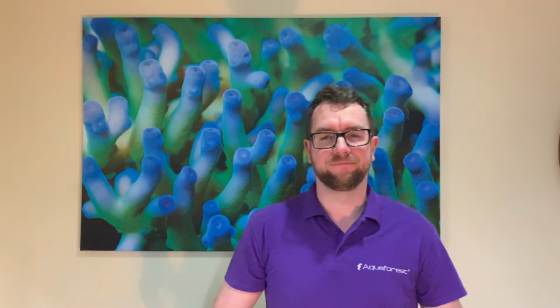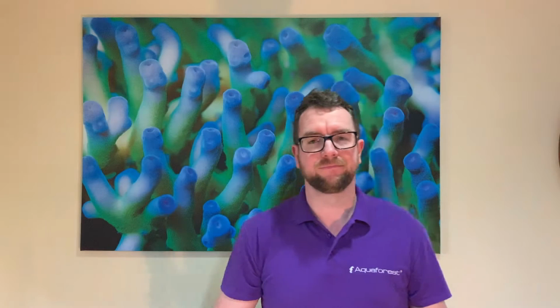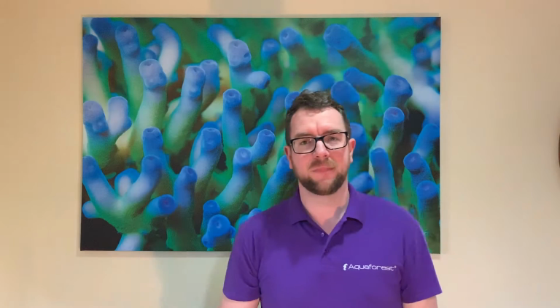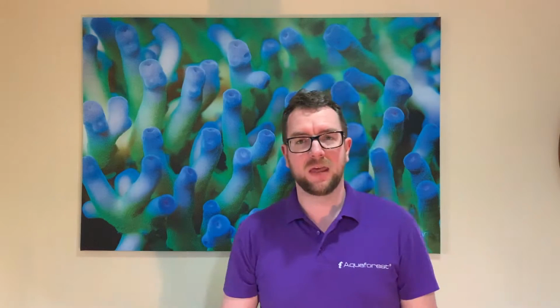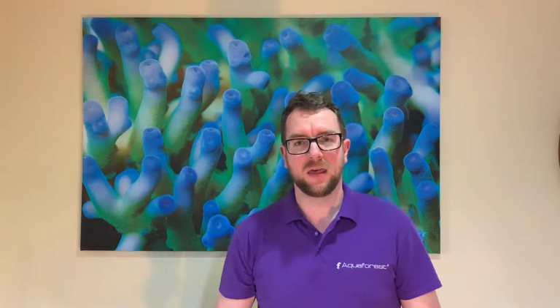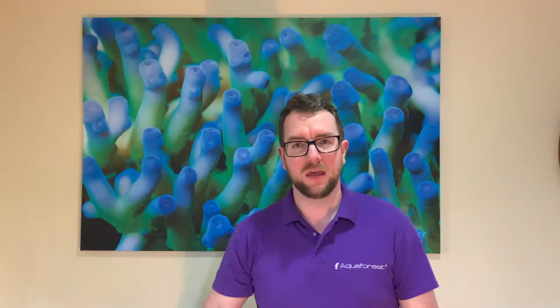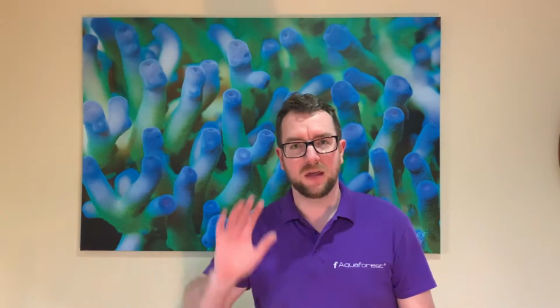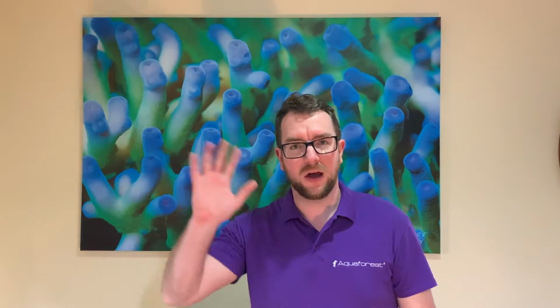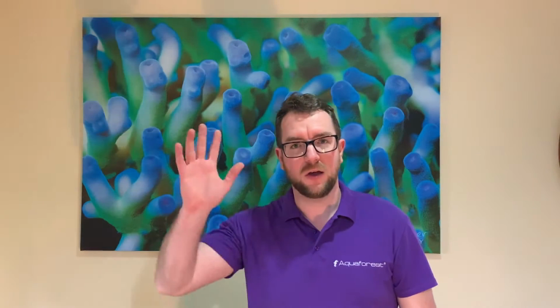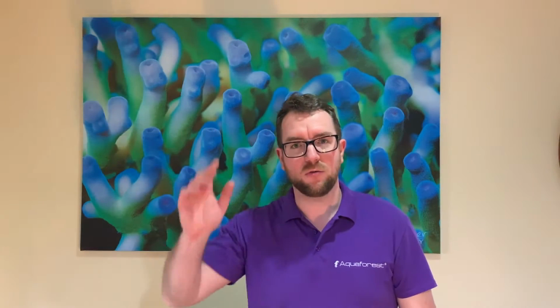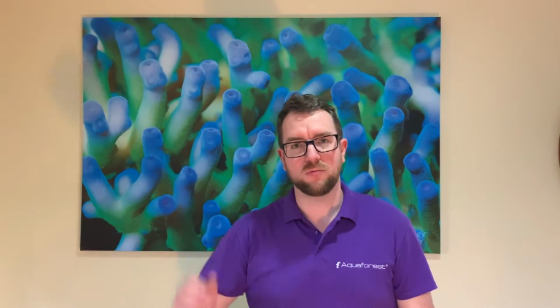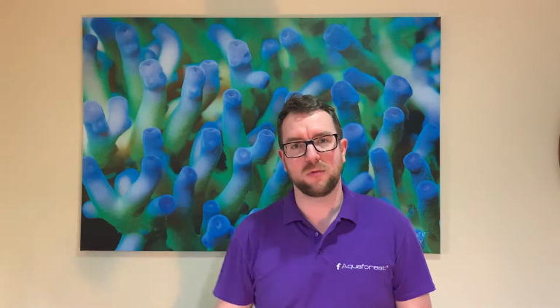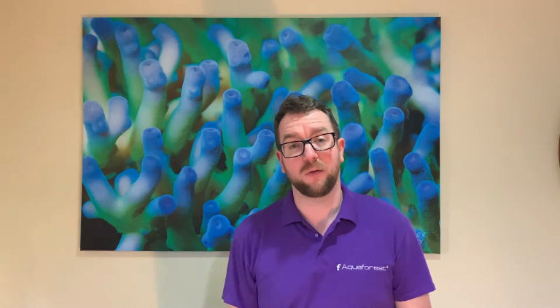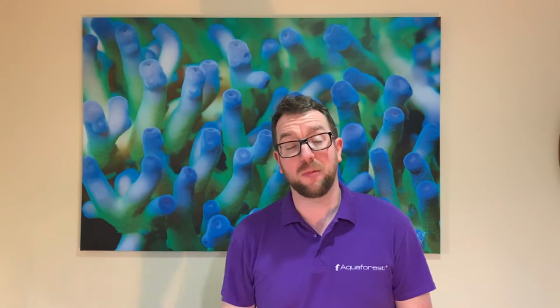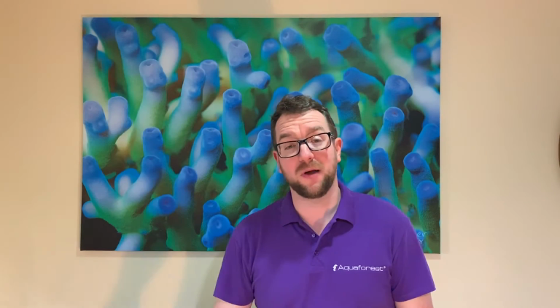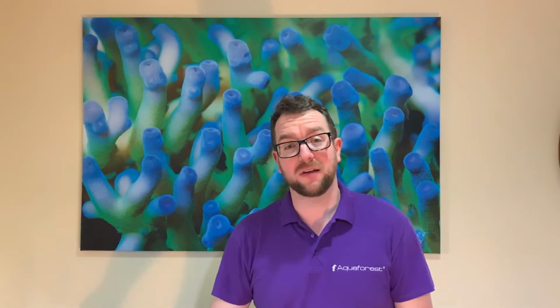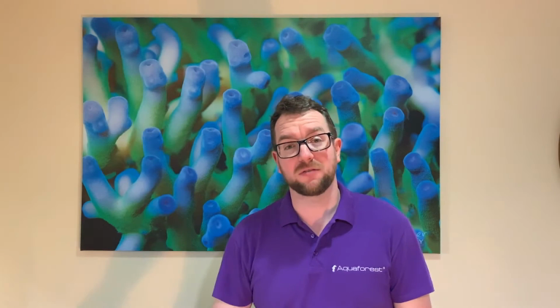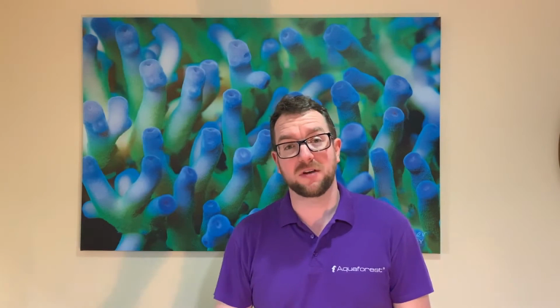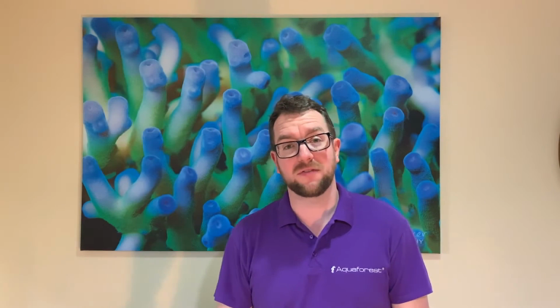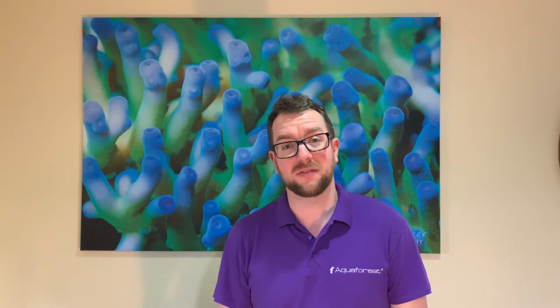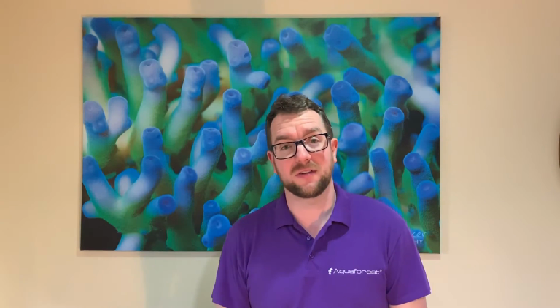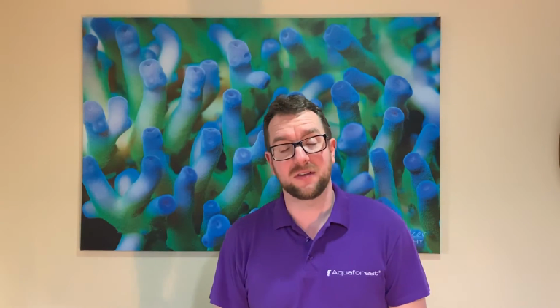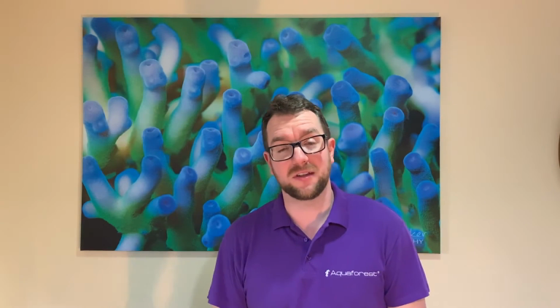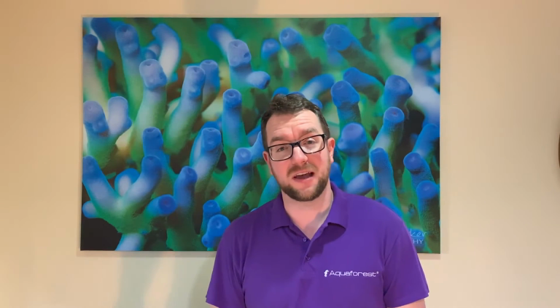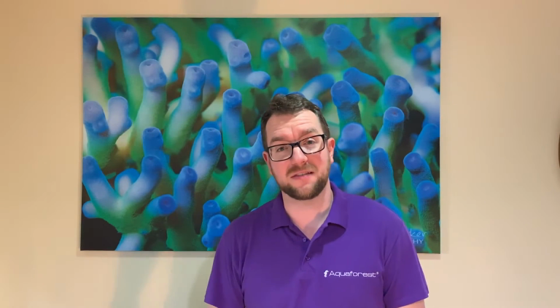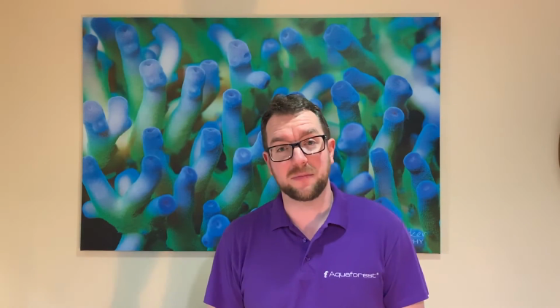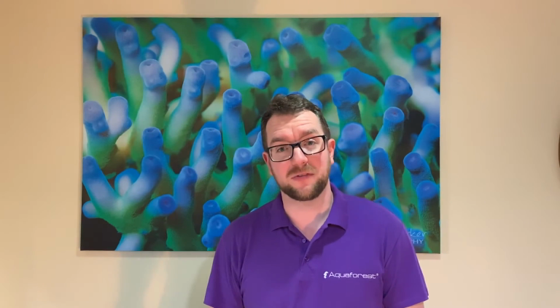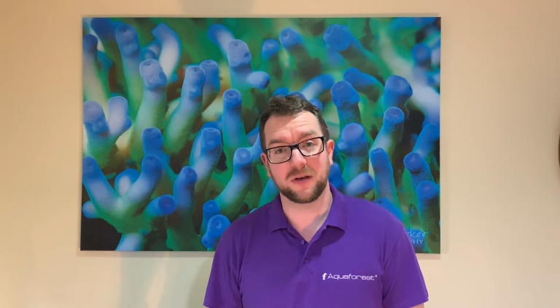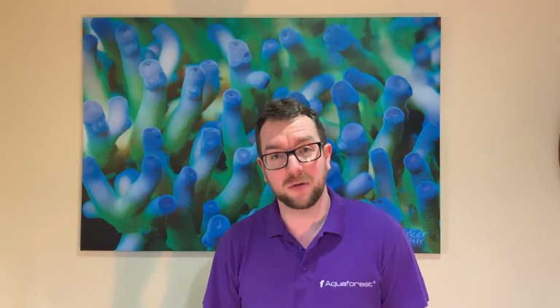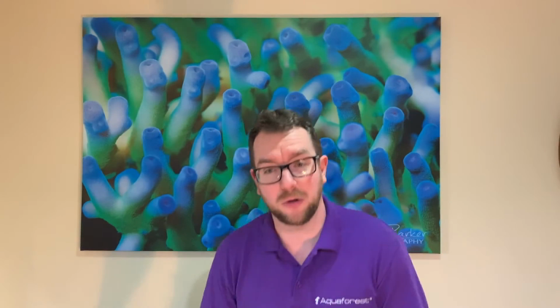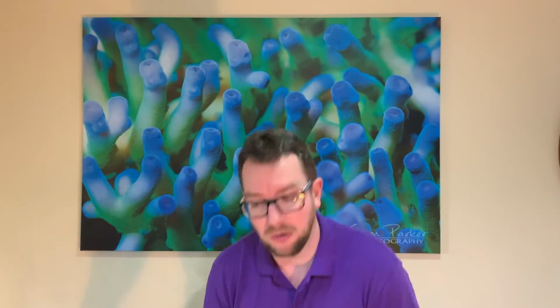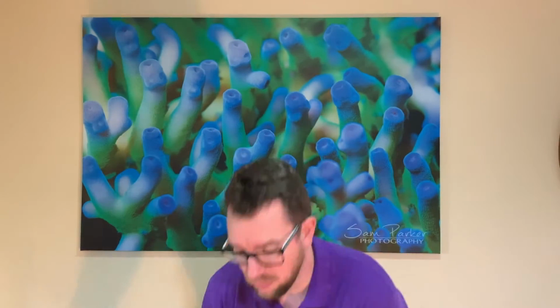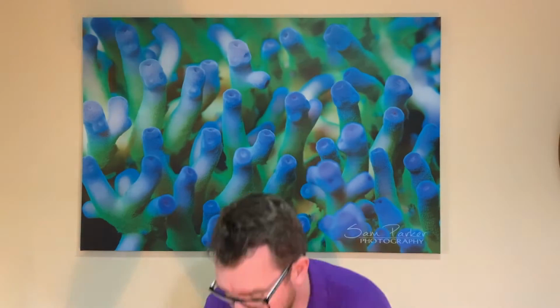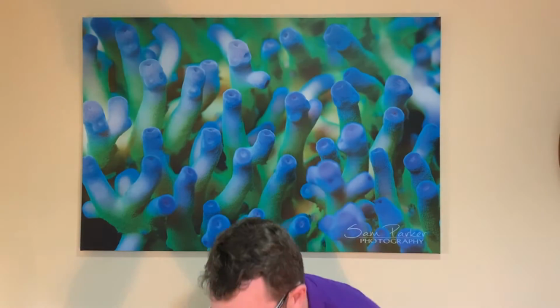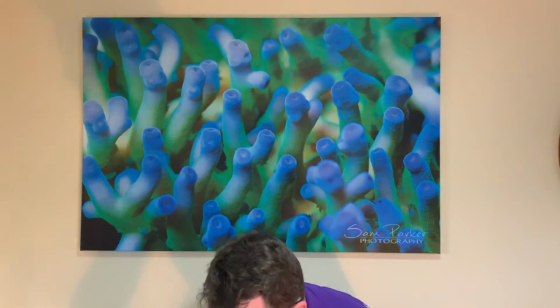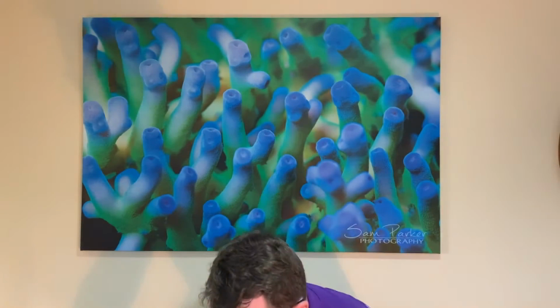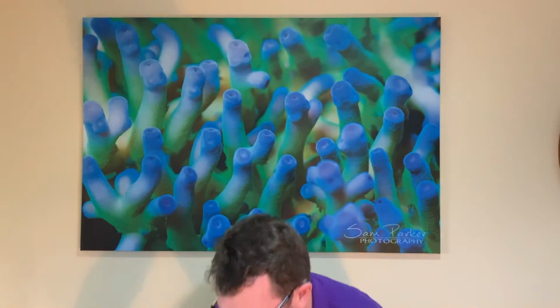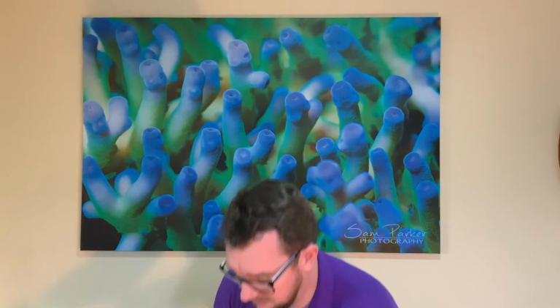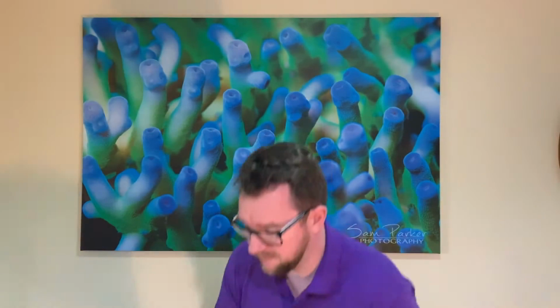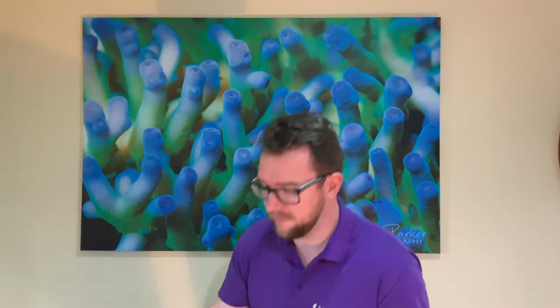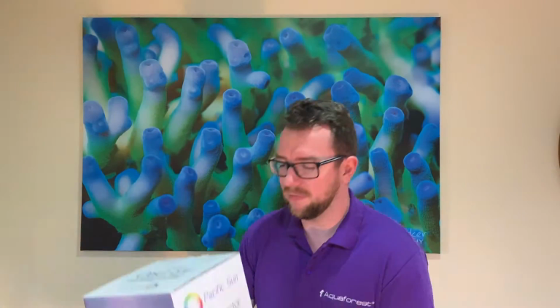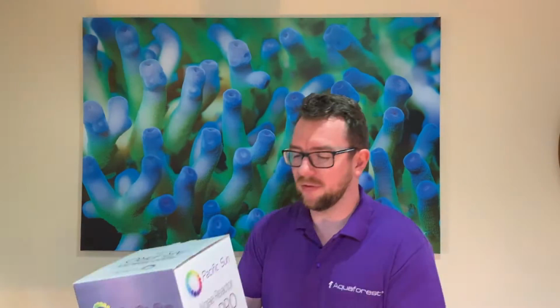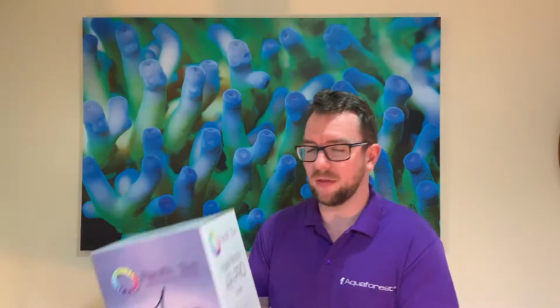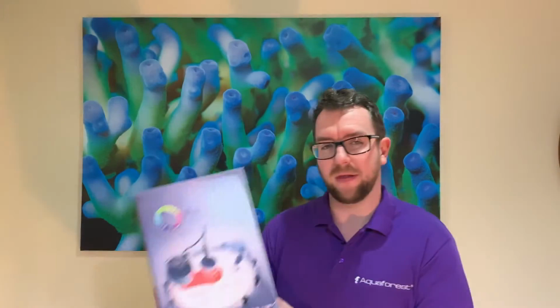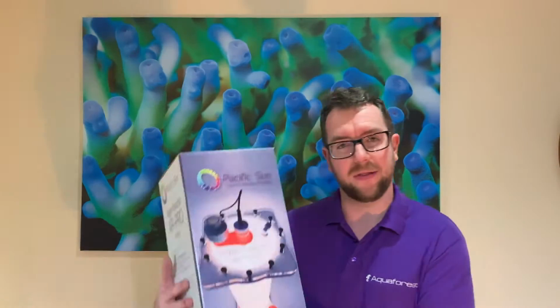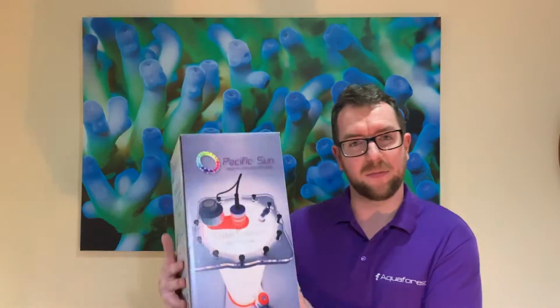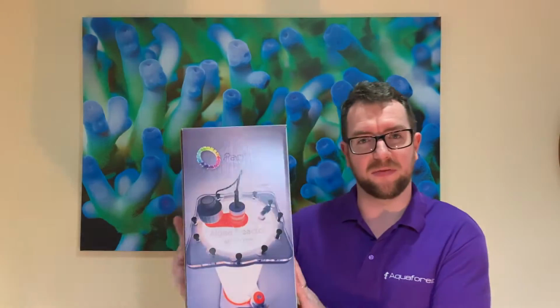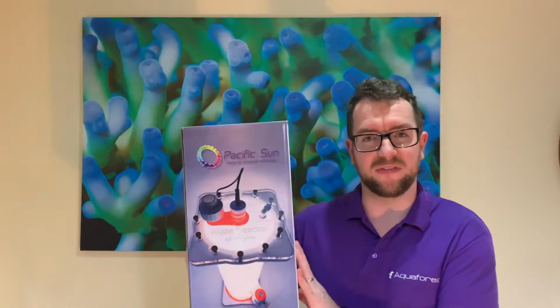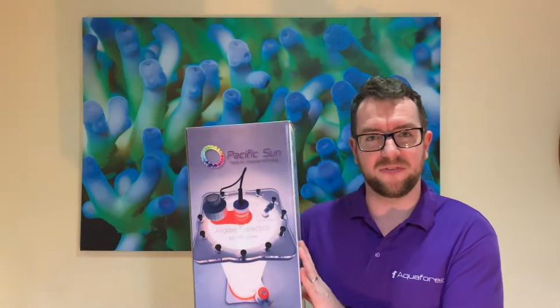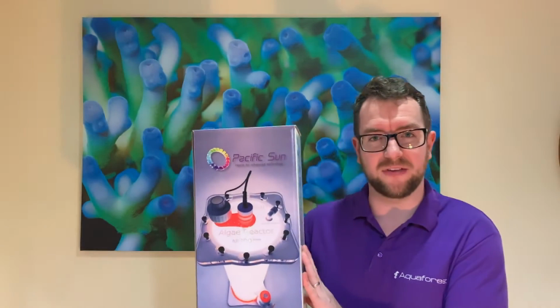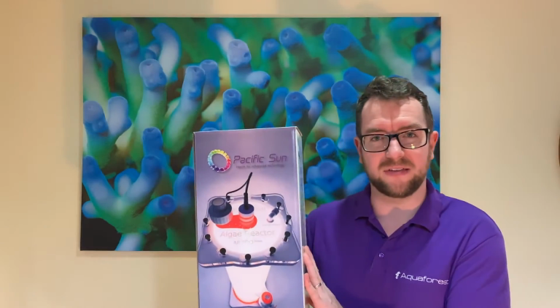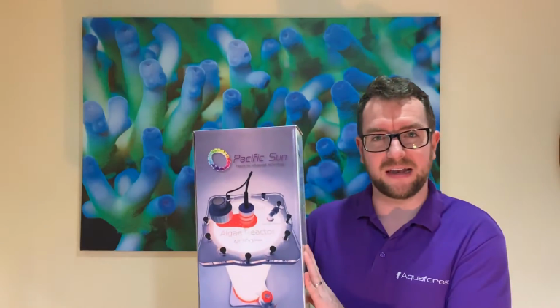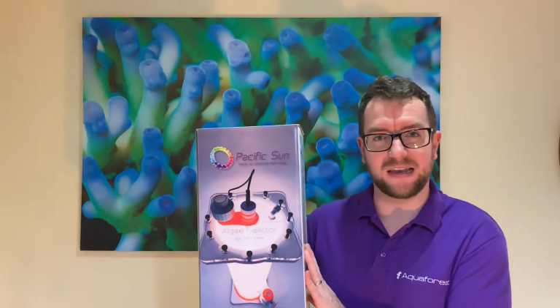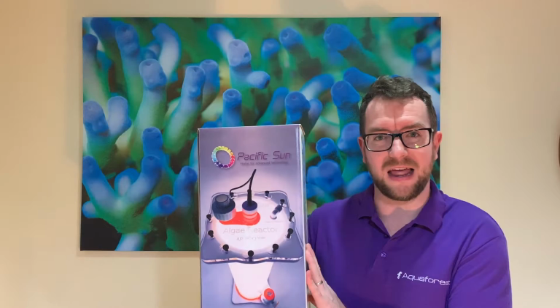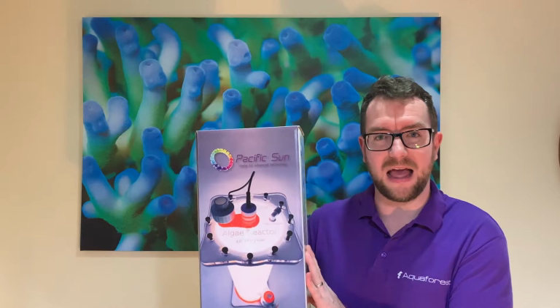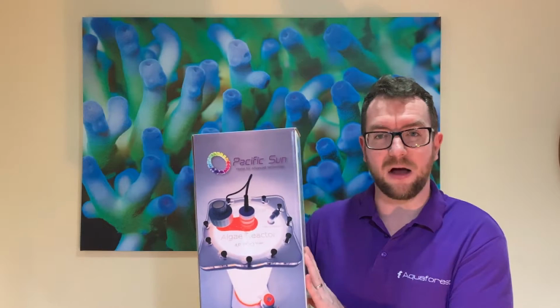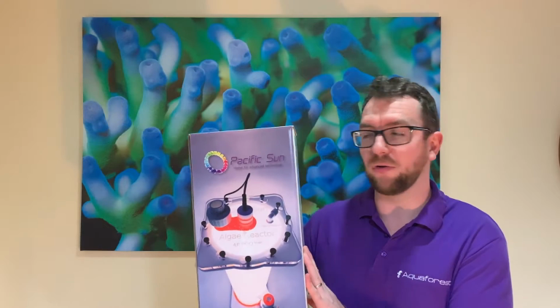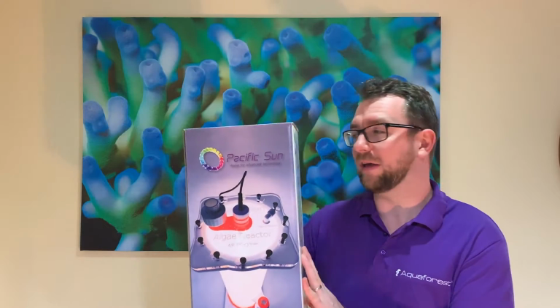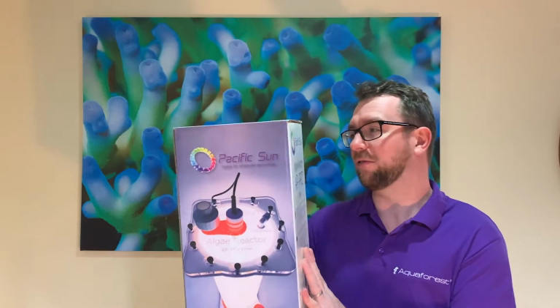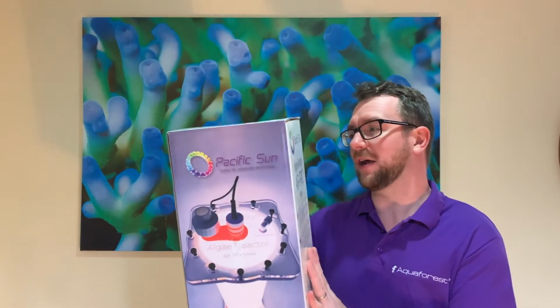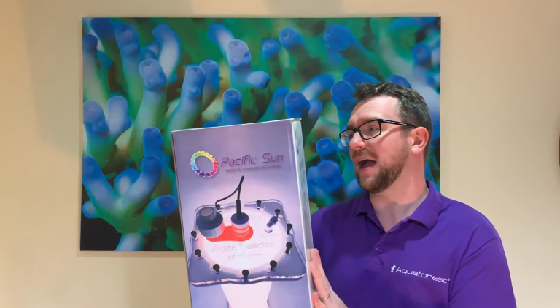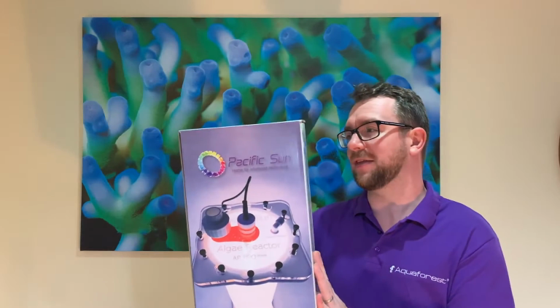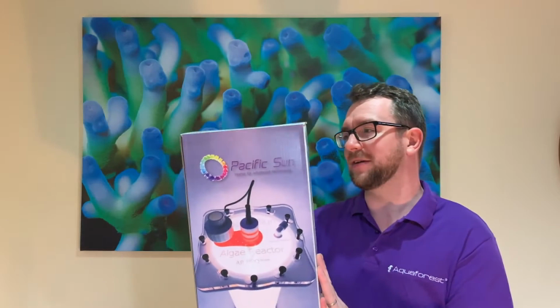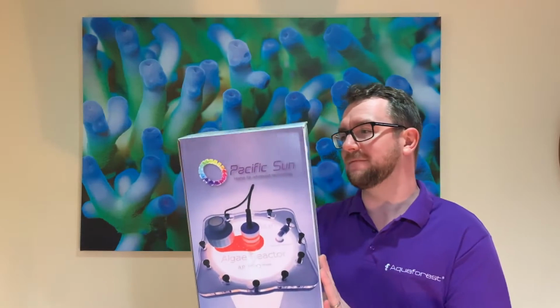Hi y'all, welcome to Puckers Reefs. In today's episode we're going to review the Pacific Sun Algae Reactor.